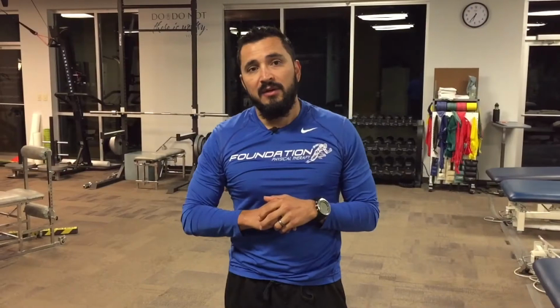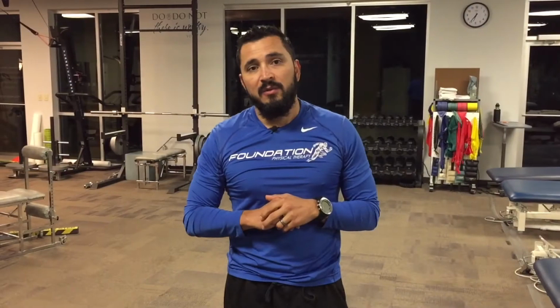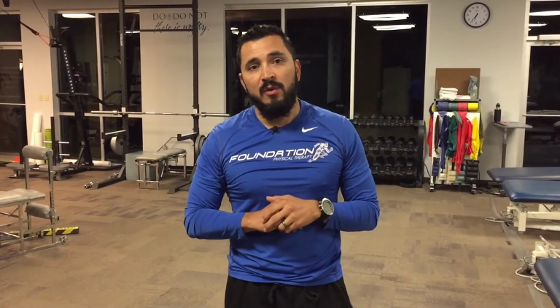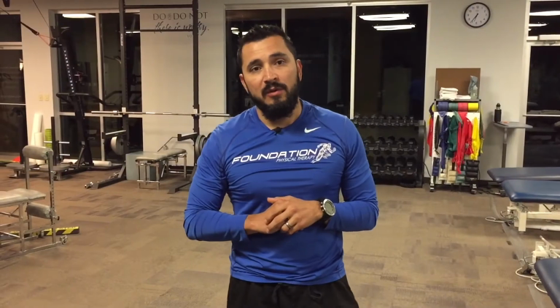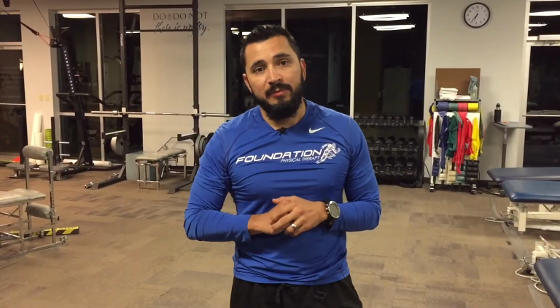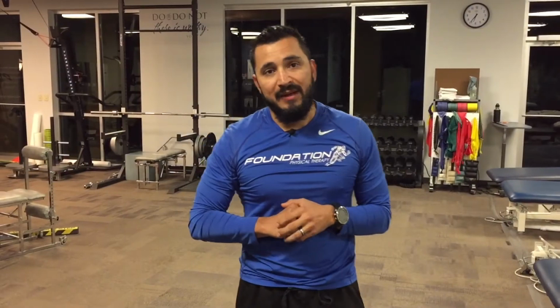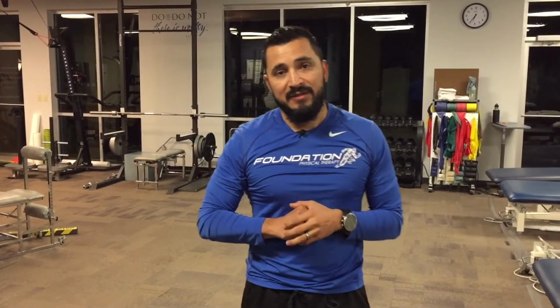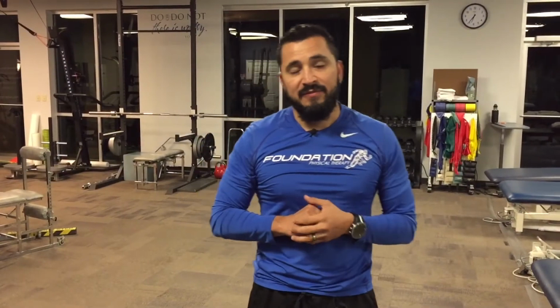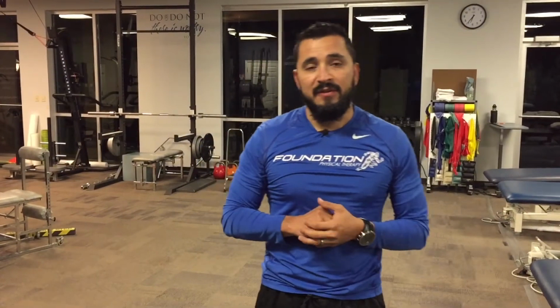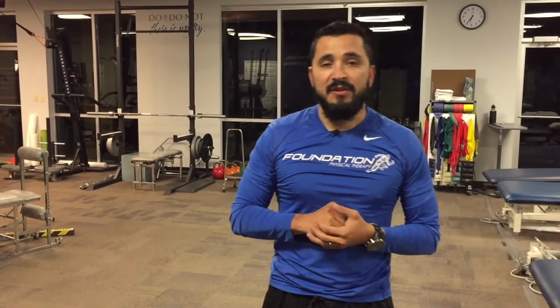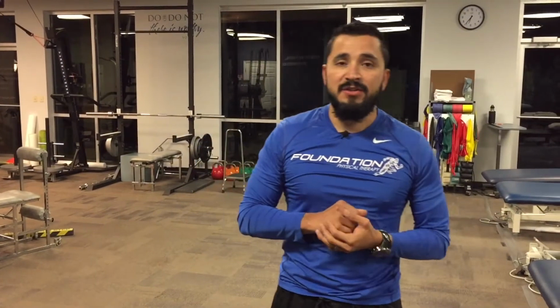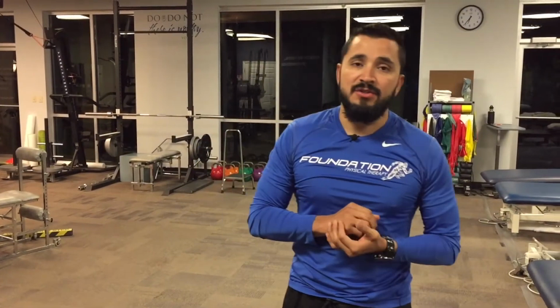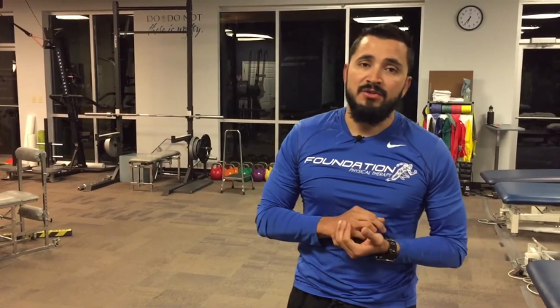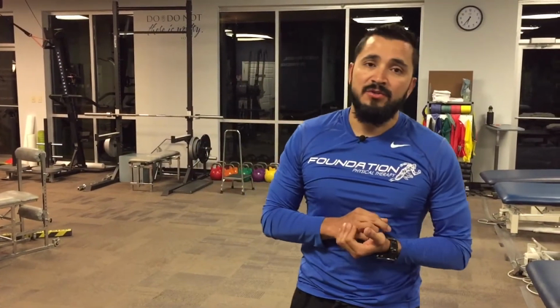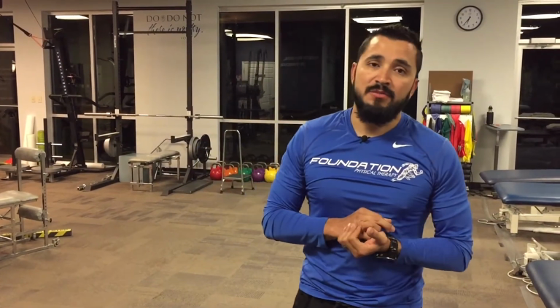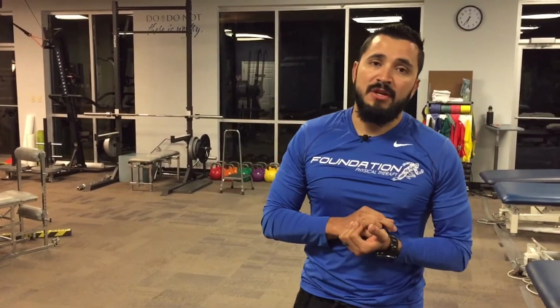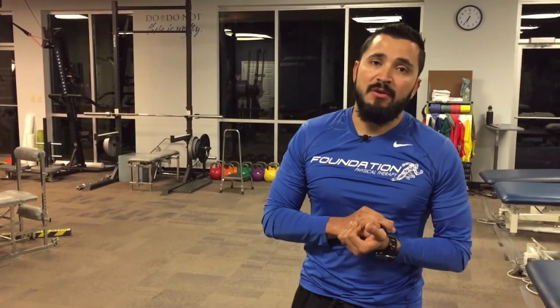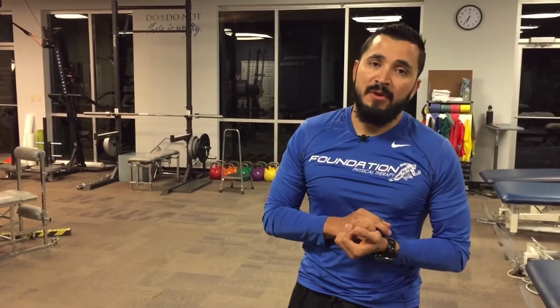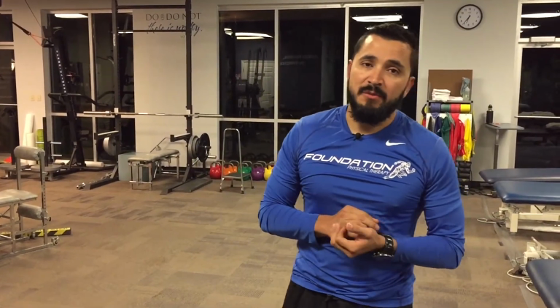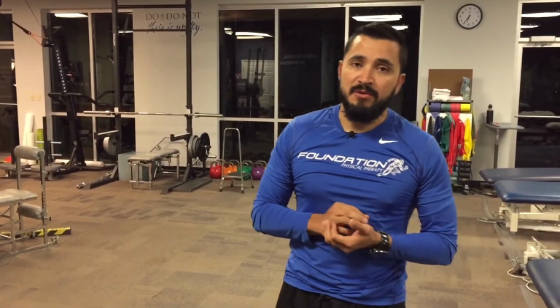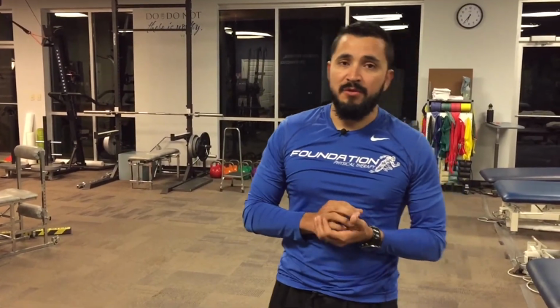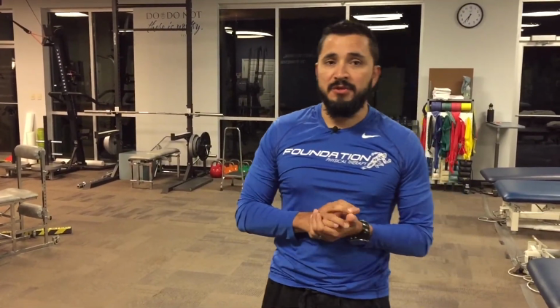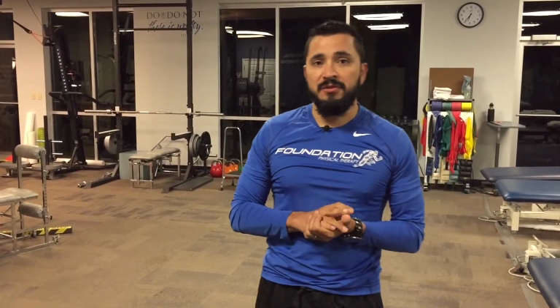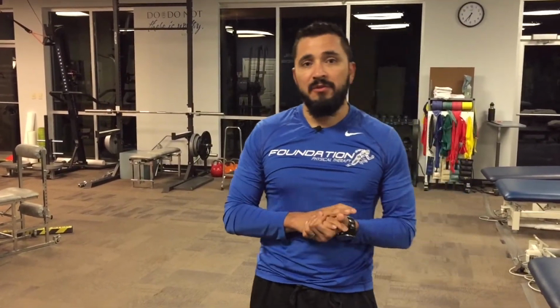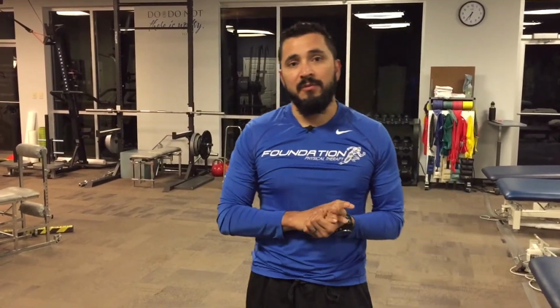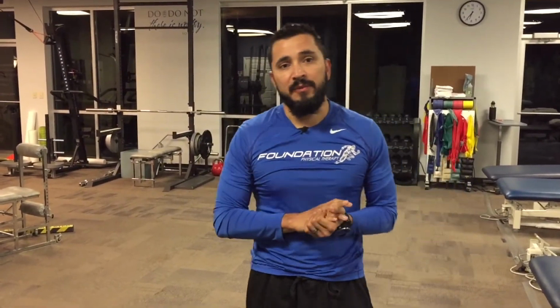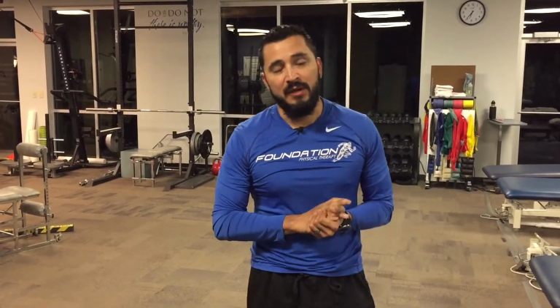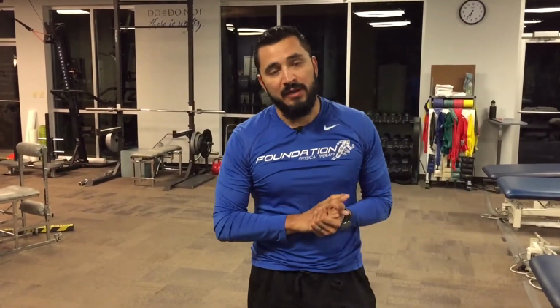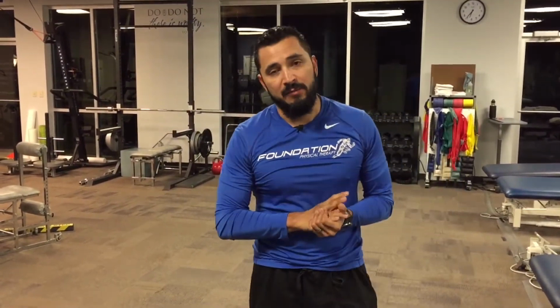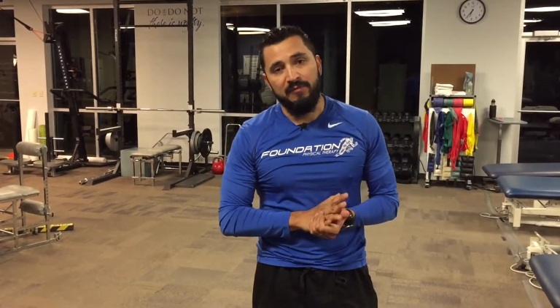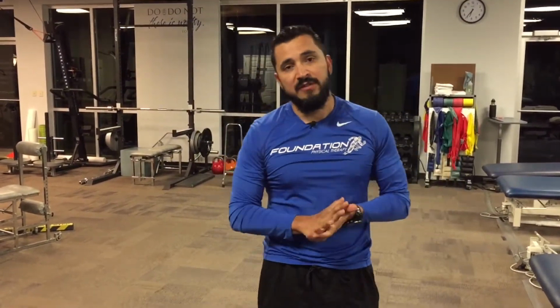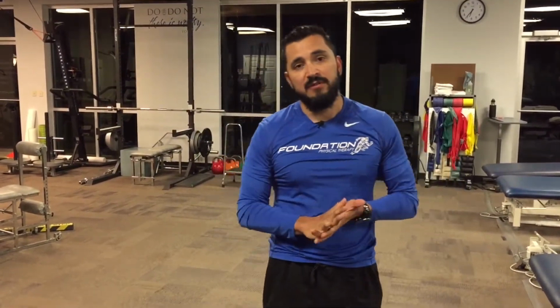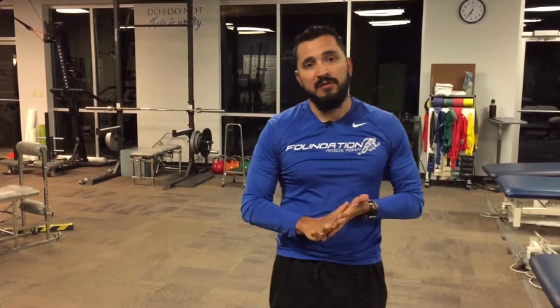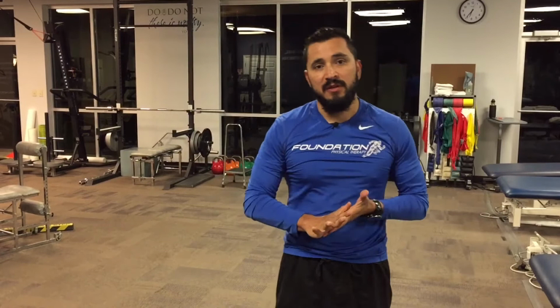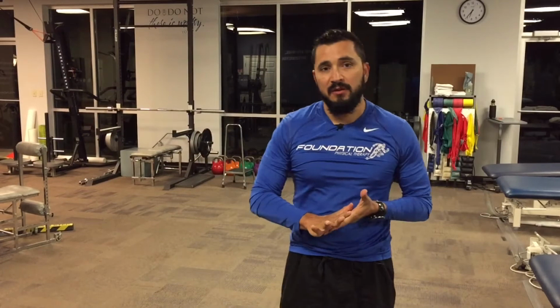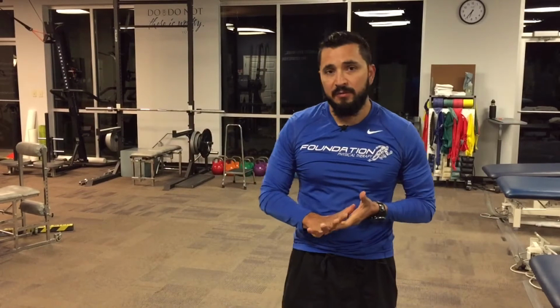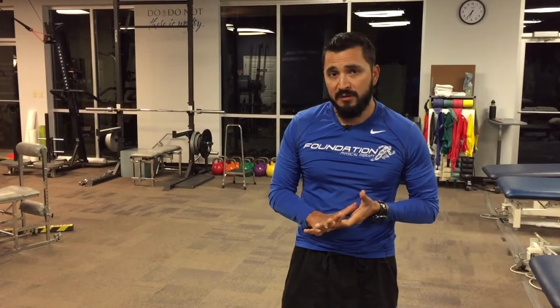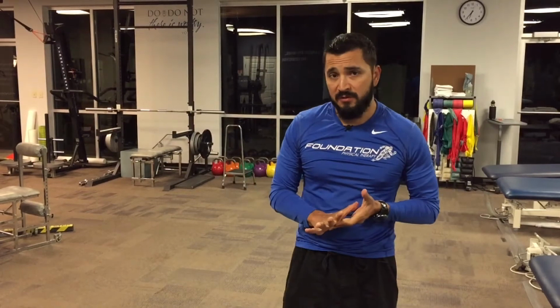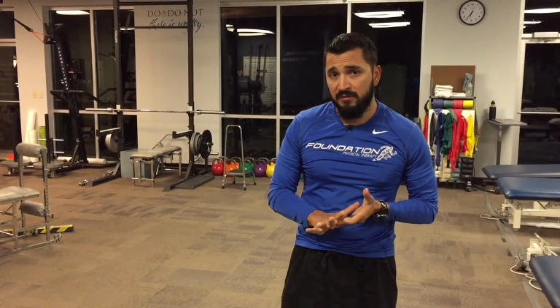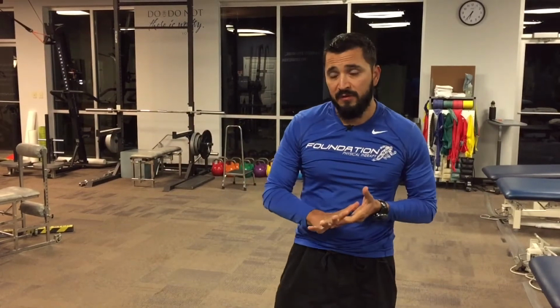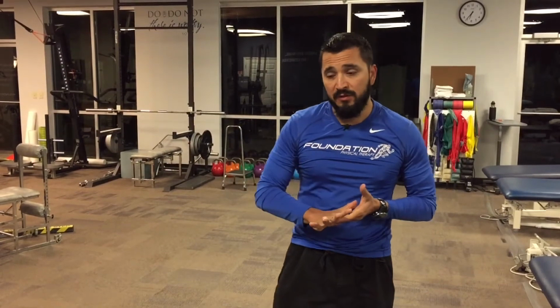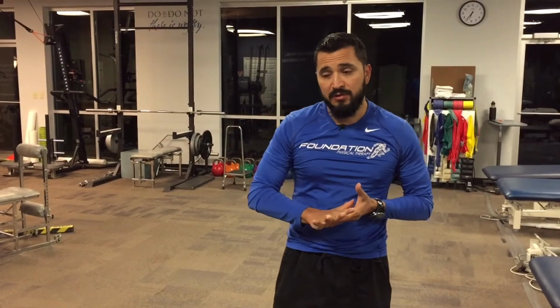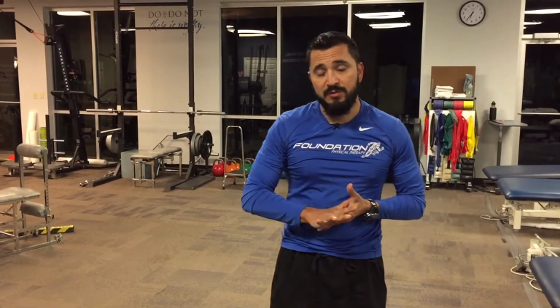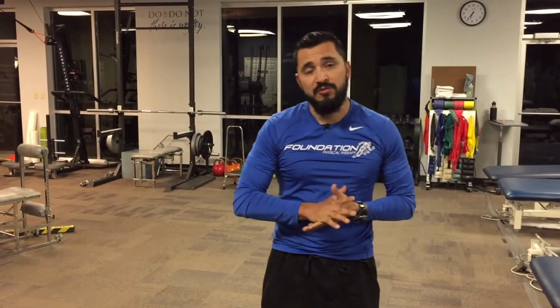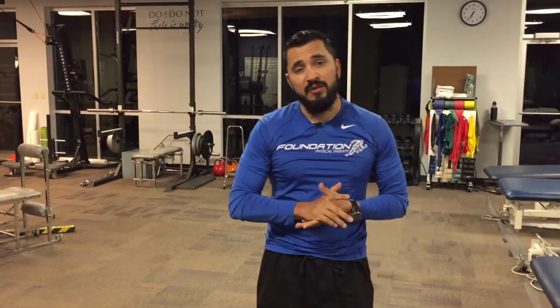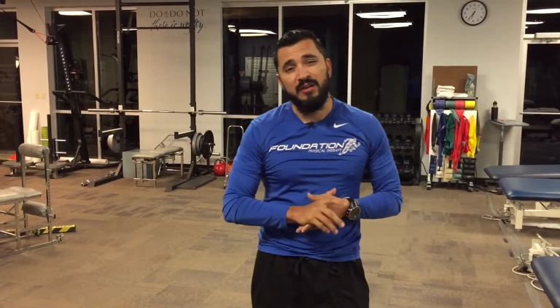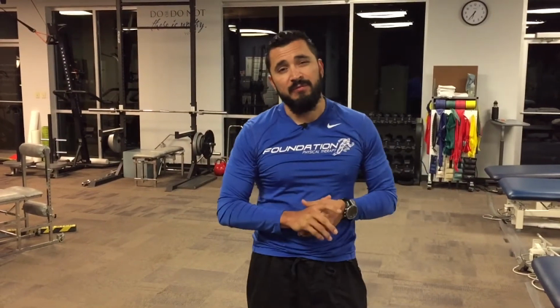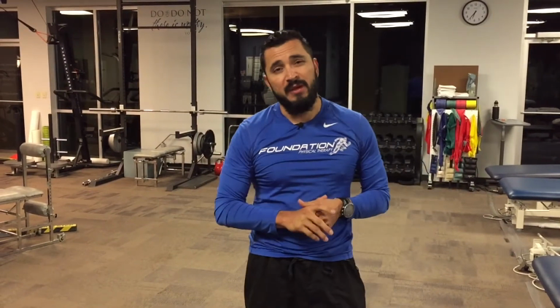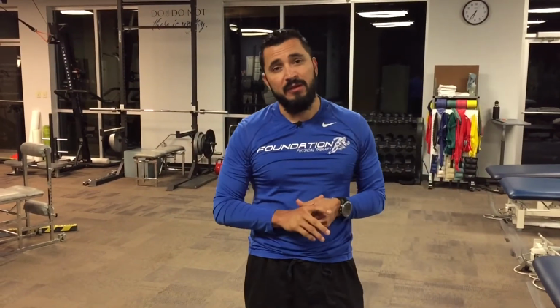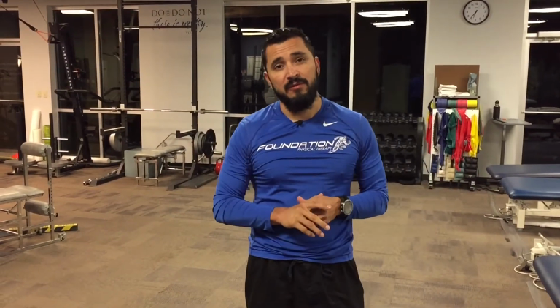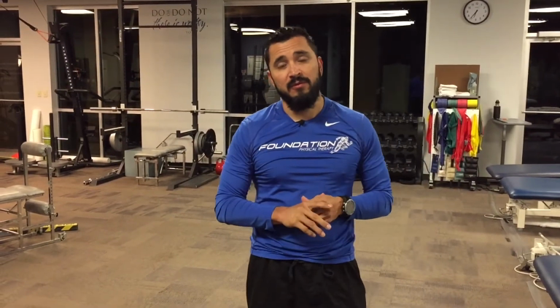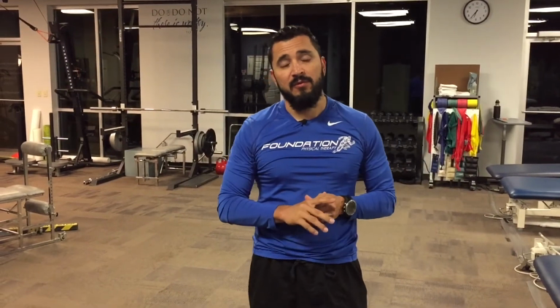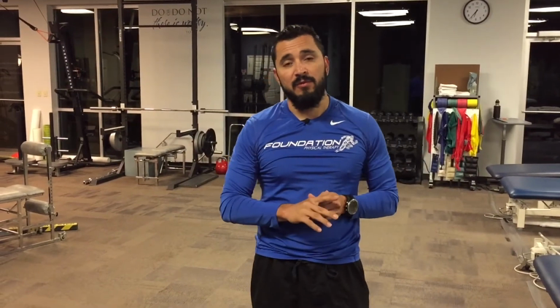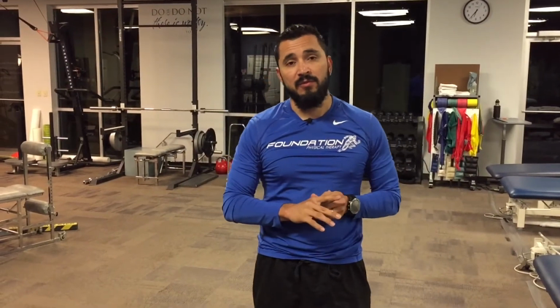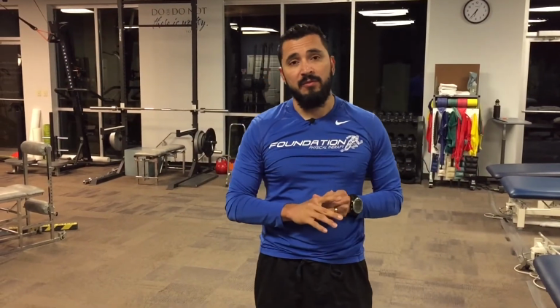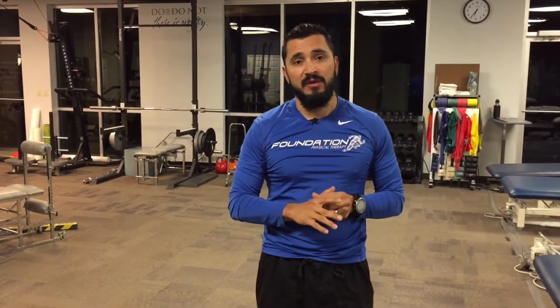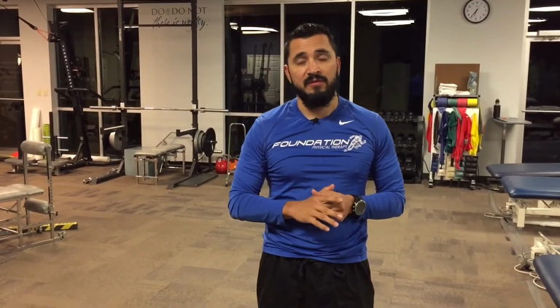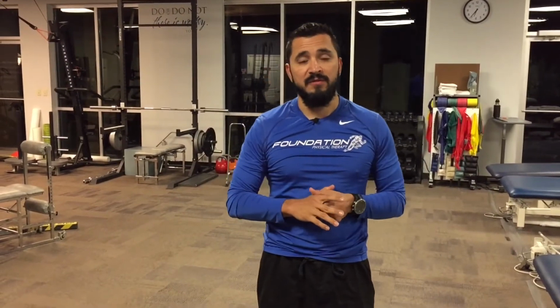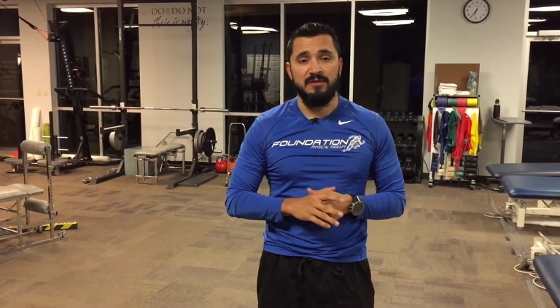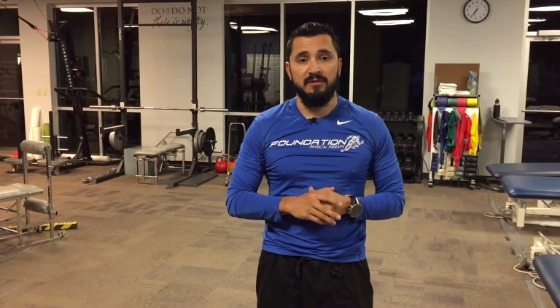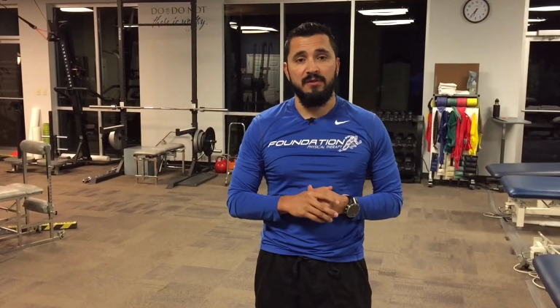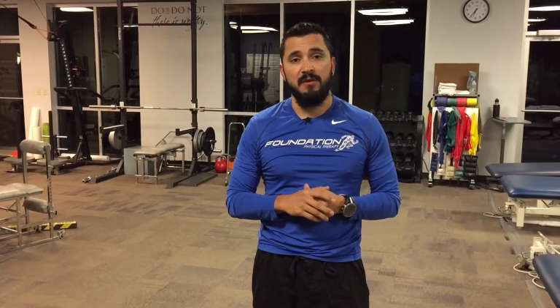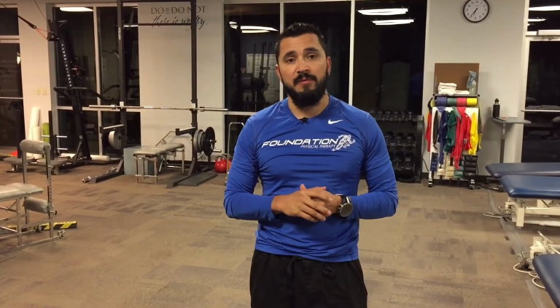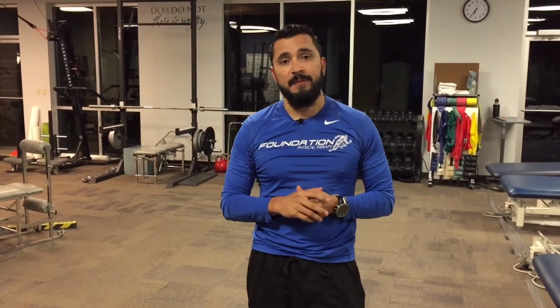Welcome back to Foundation's YouTube channel. My name is Christian Pompian. I'm a physical therapist, fellowship trained in manual orthopedic physical therapy.